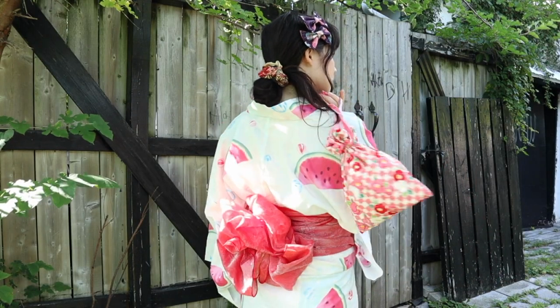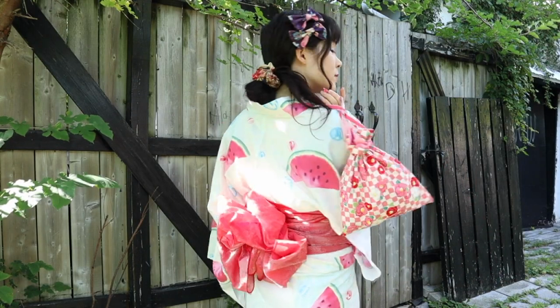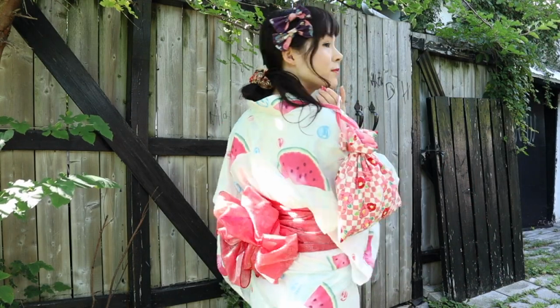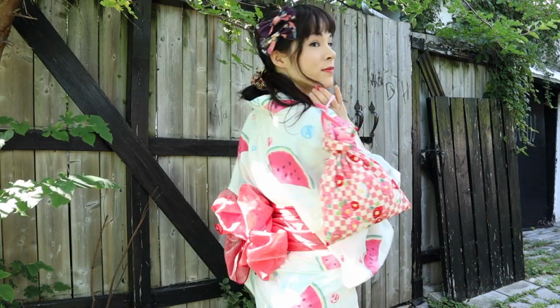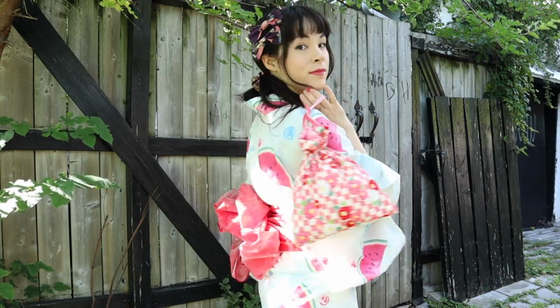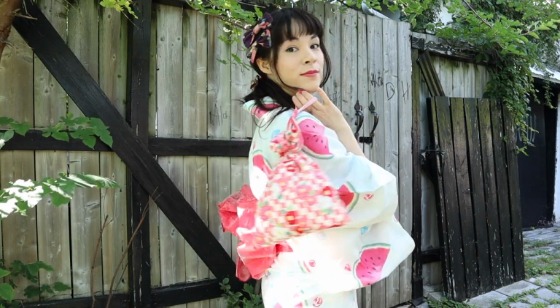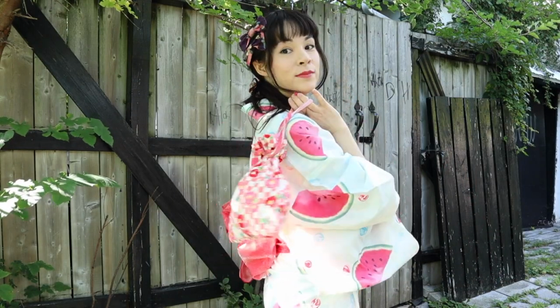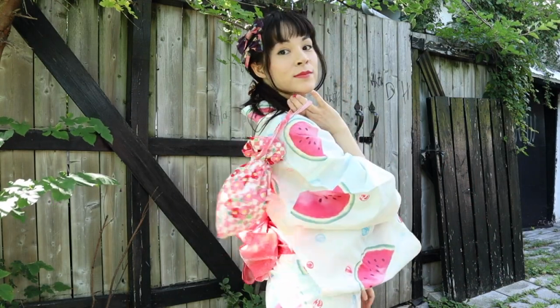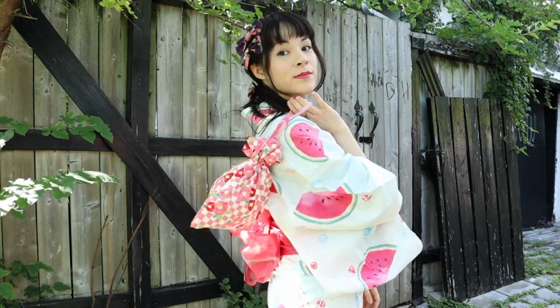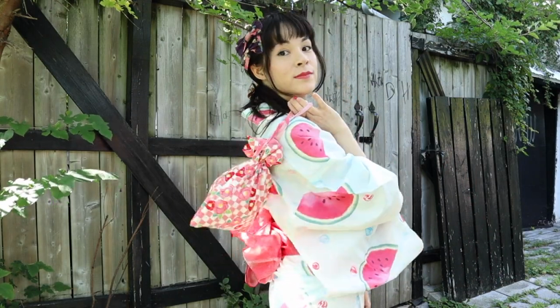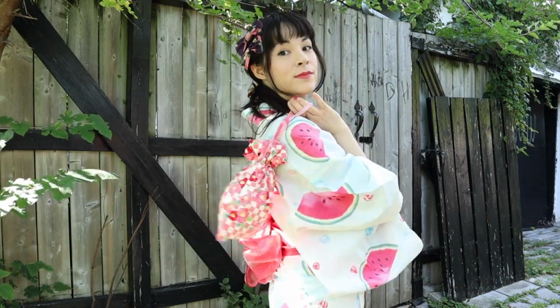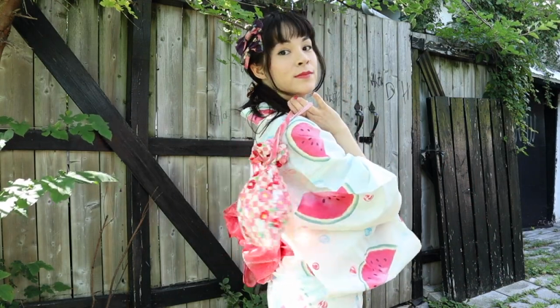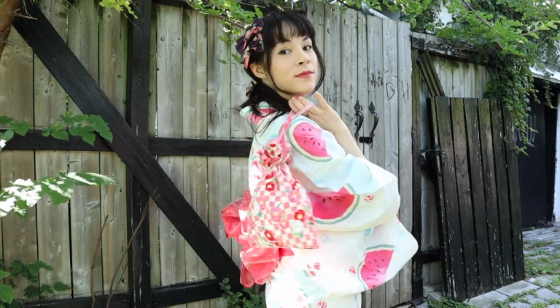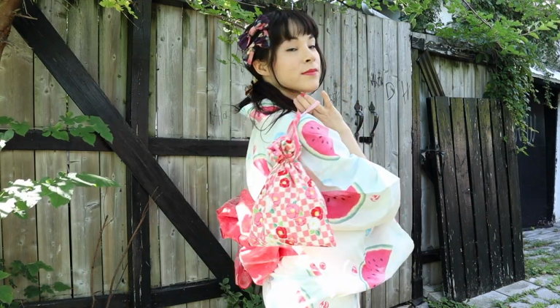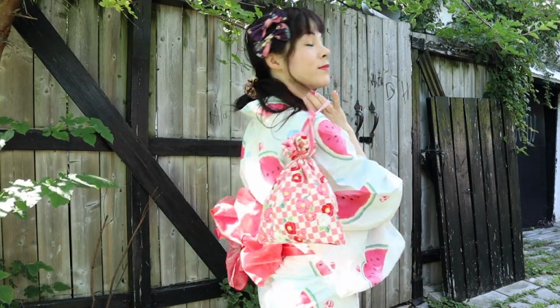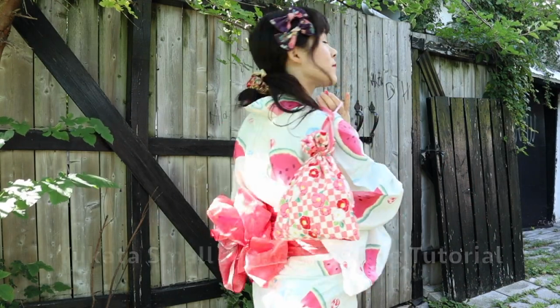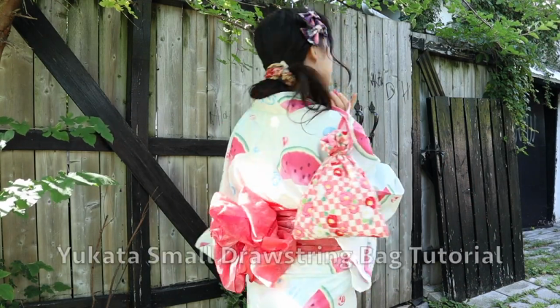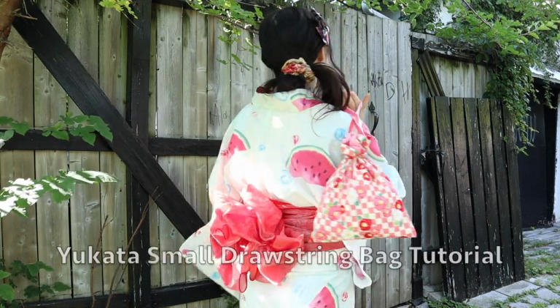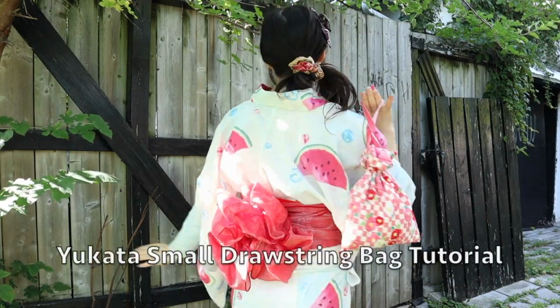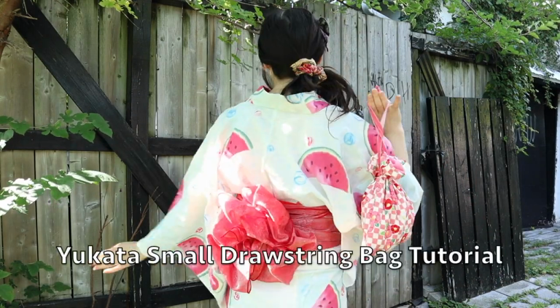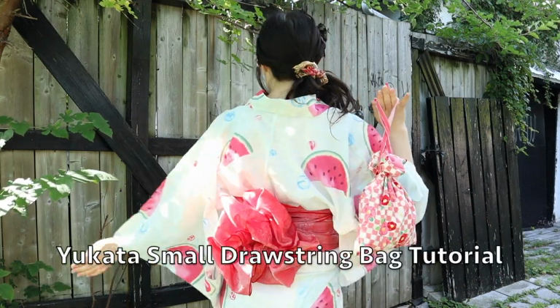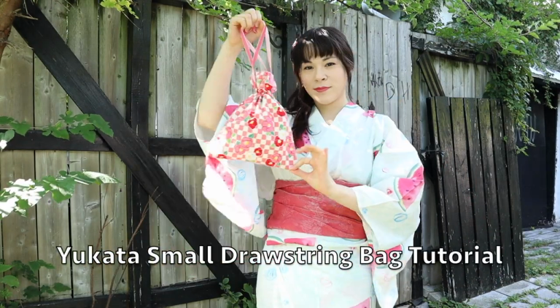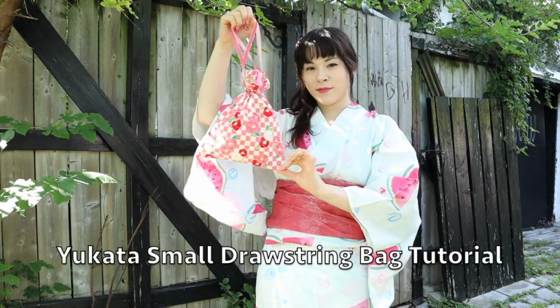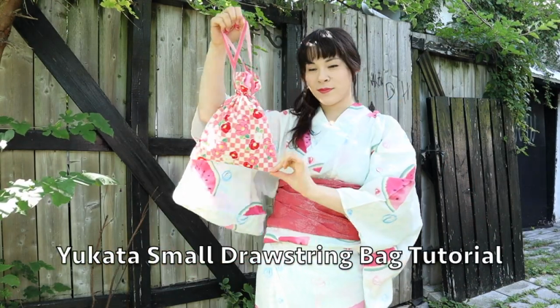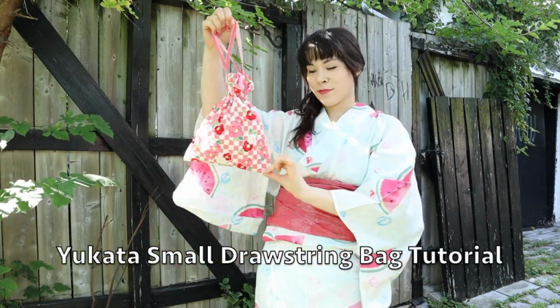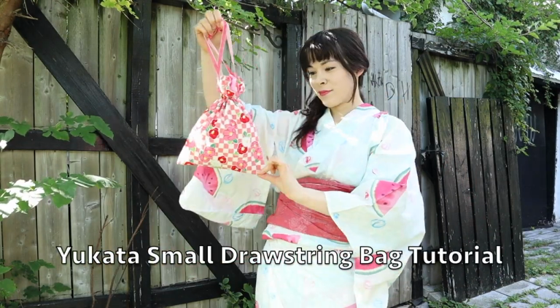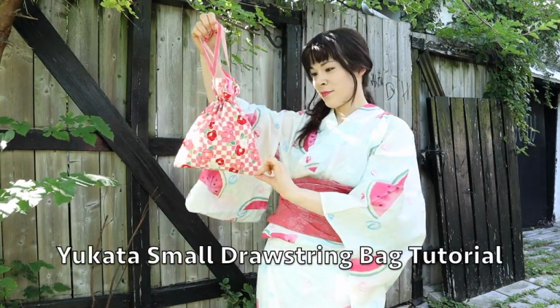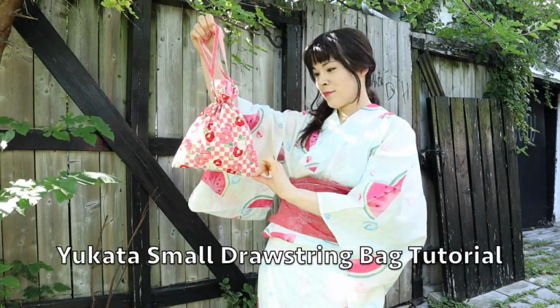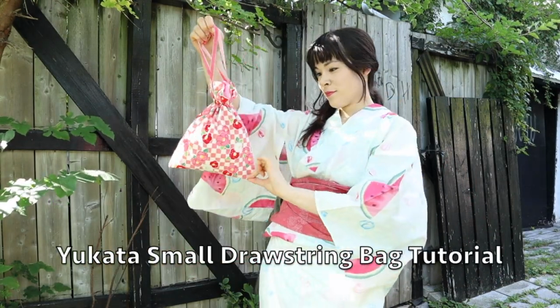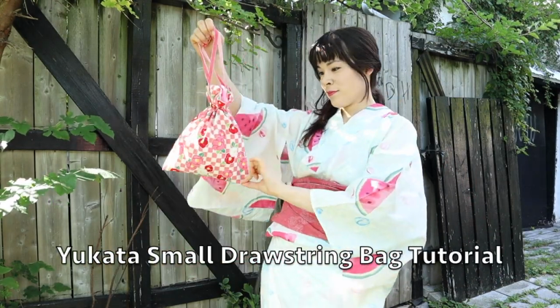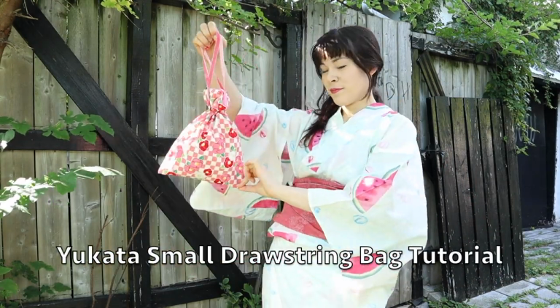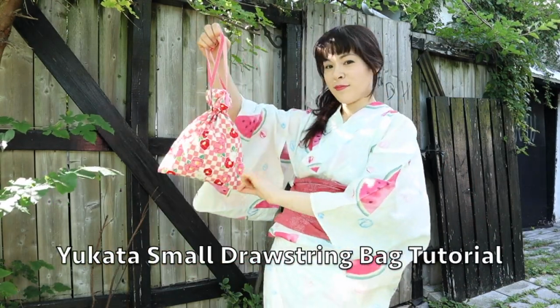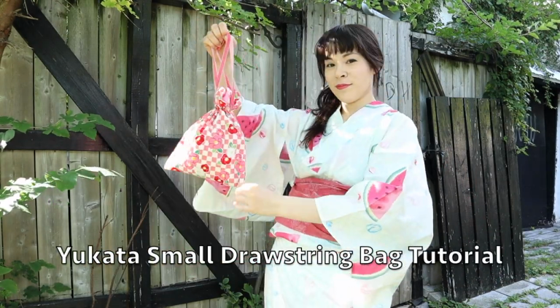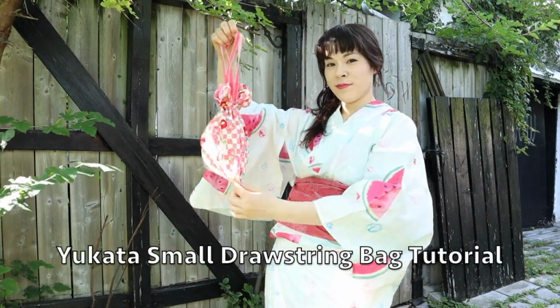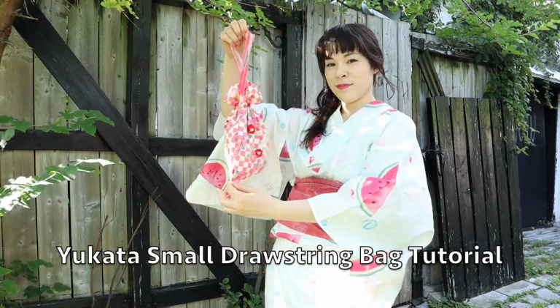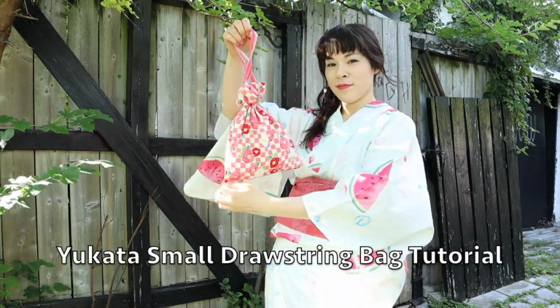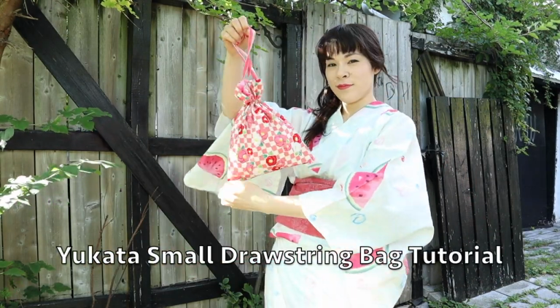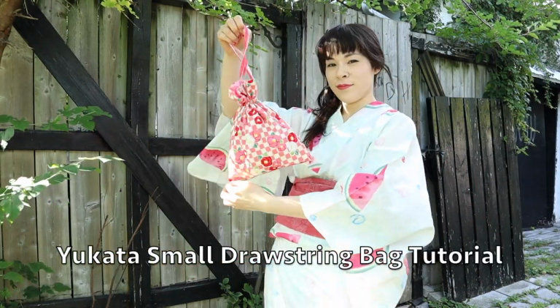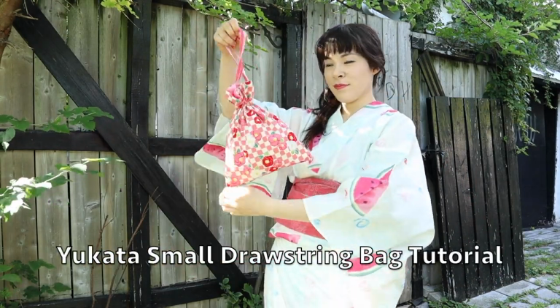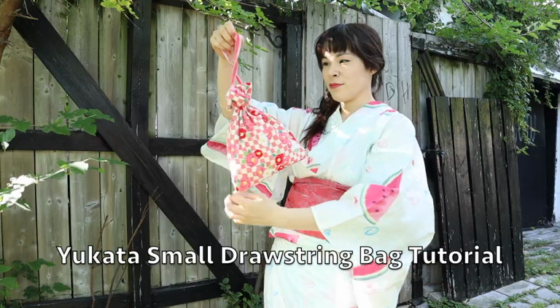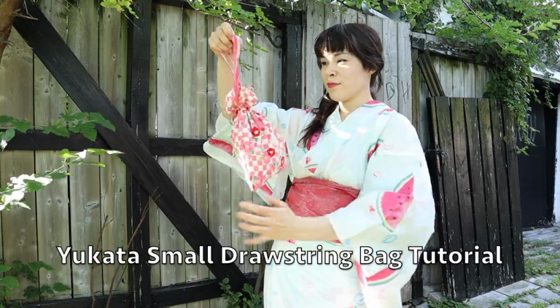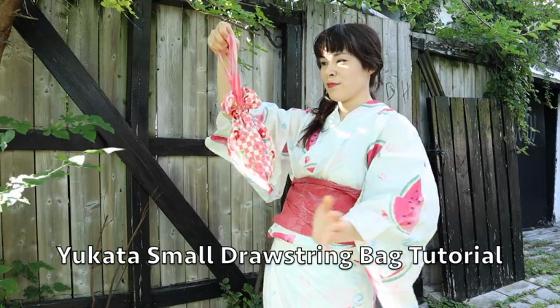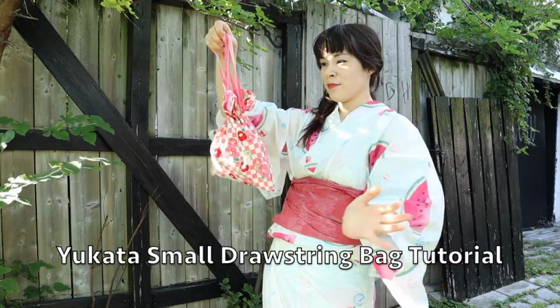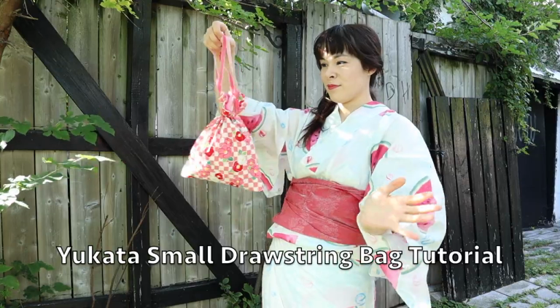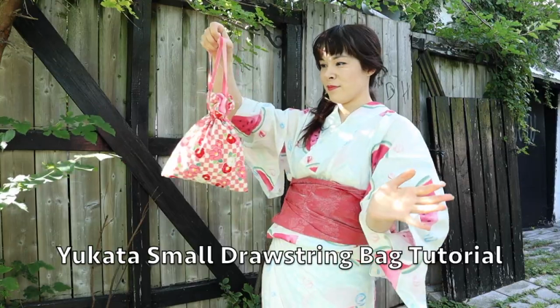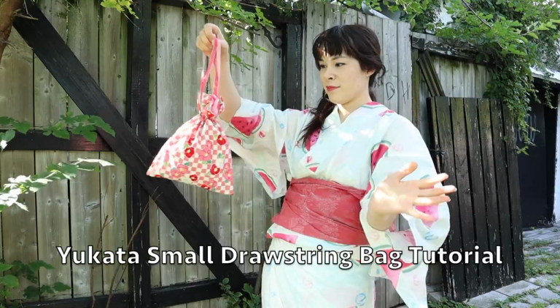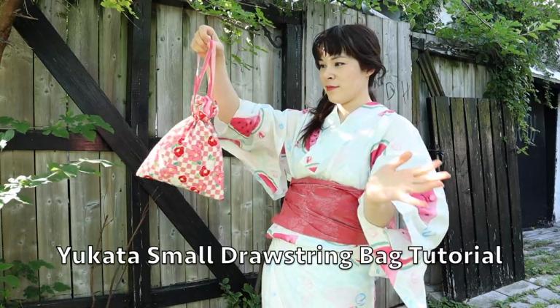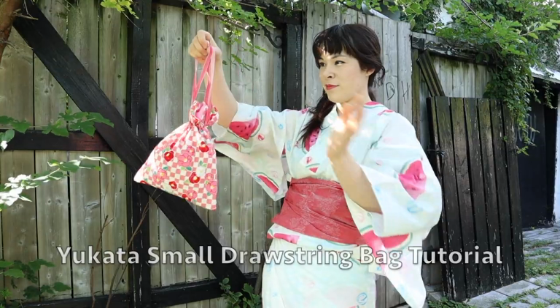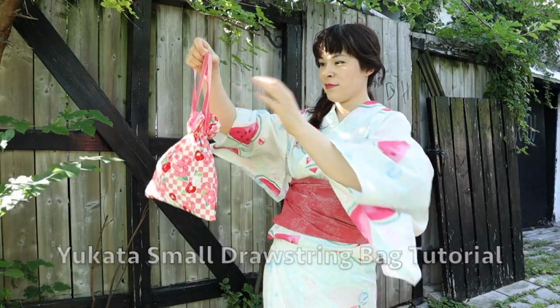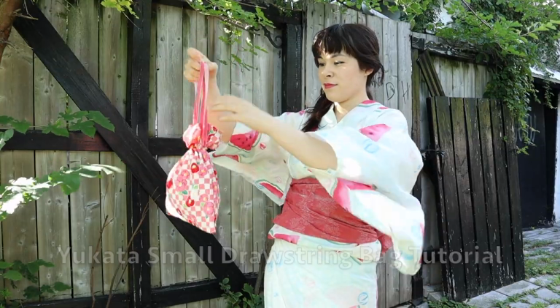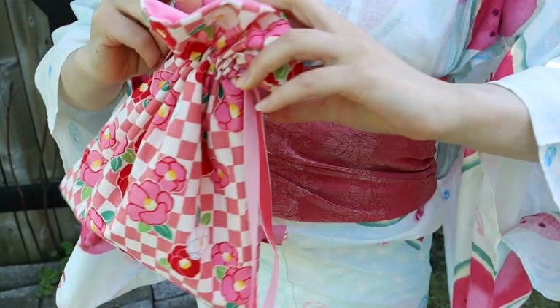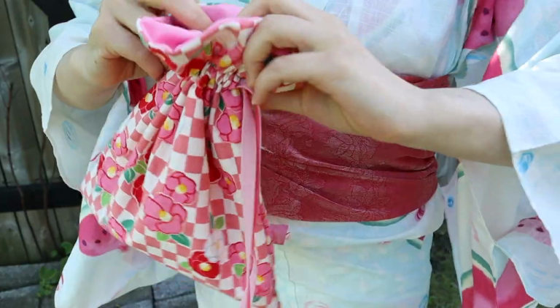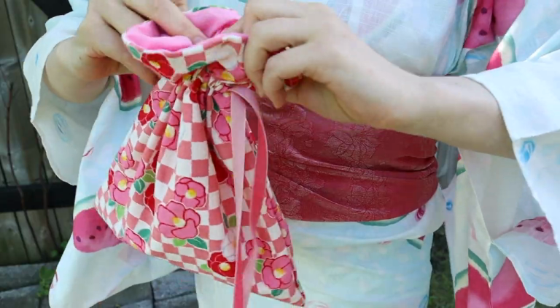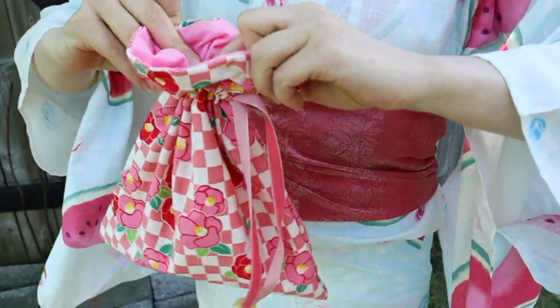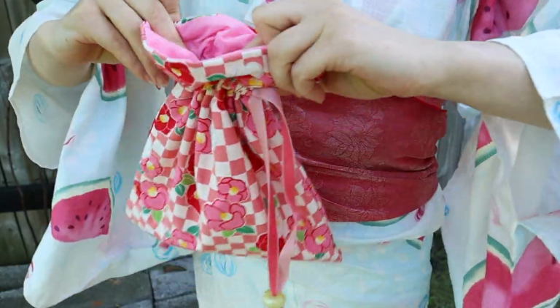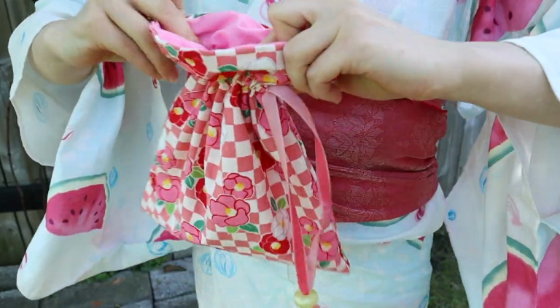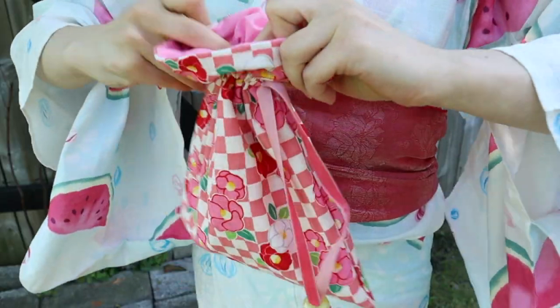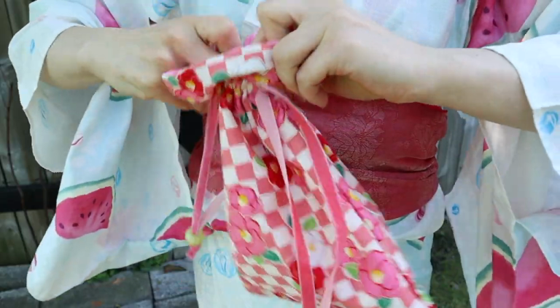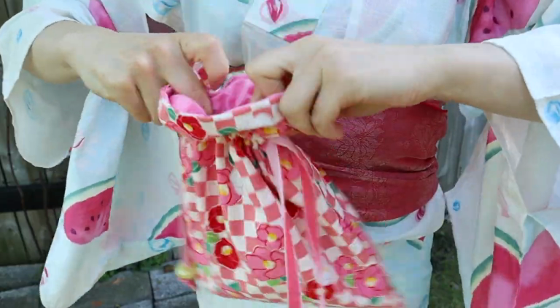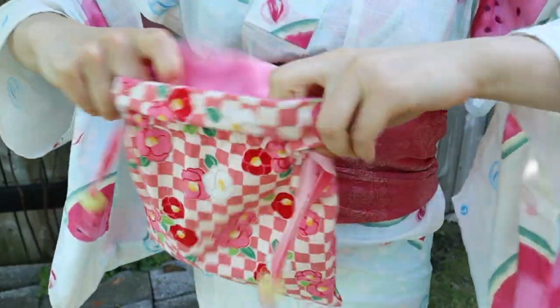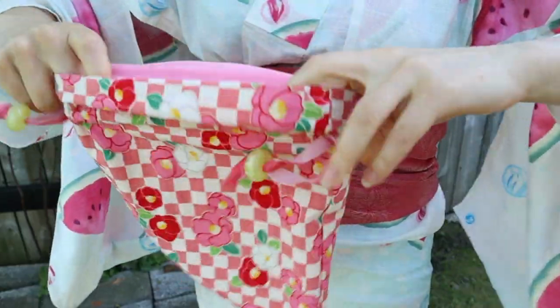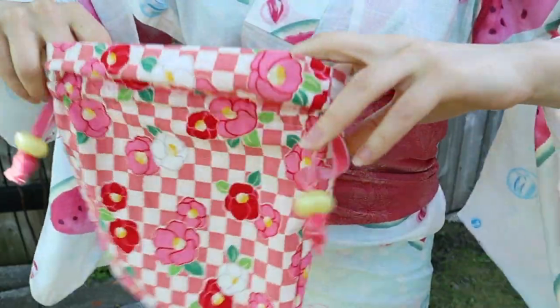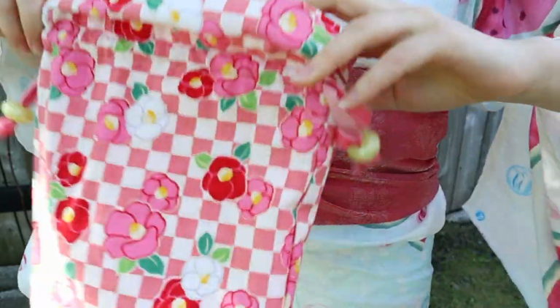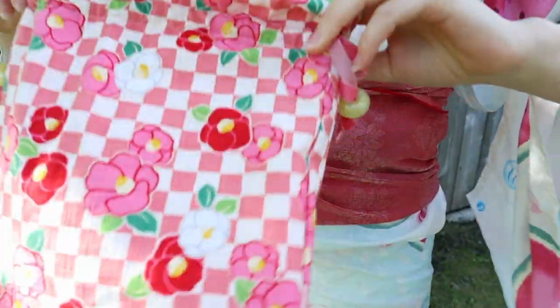Hello, it's Sasa and today I'm going to show how to make a drawstring small bag. I use this for yukata.